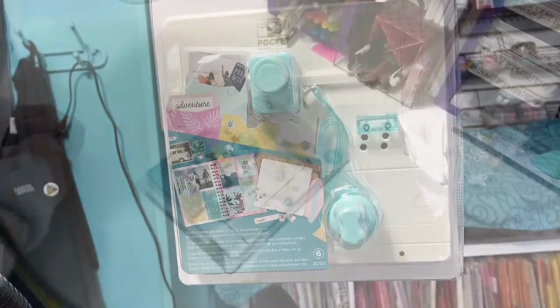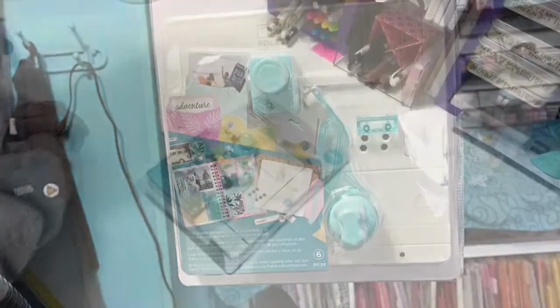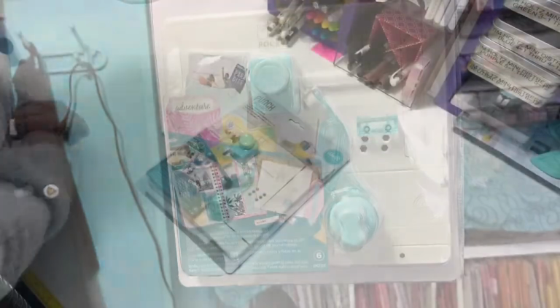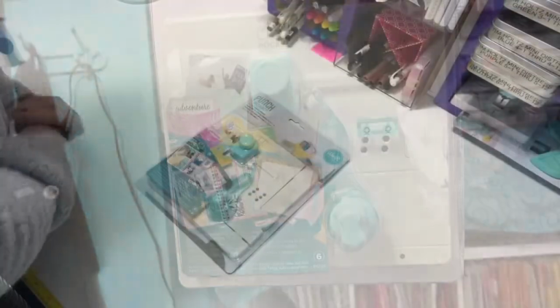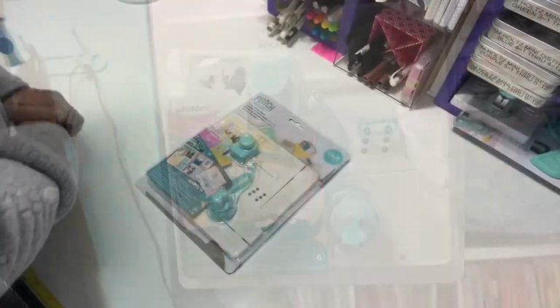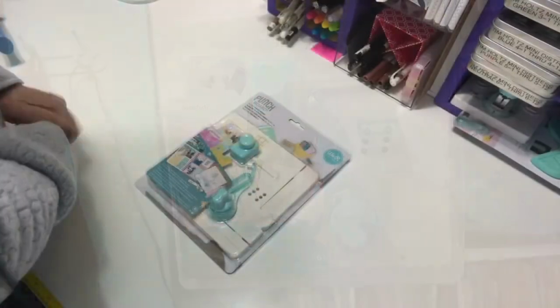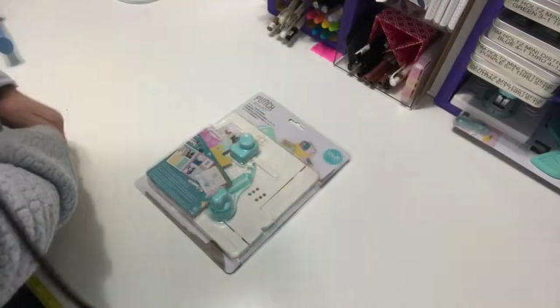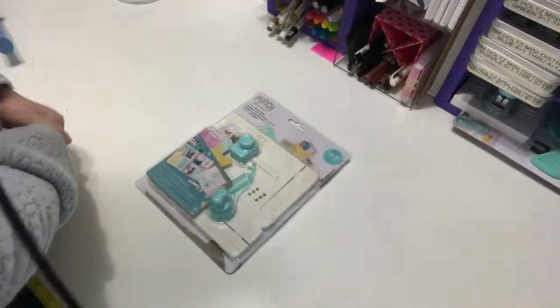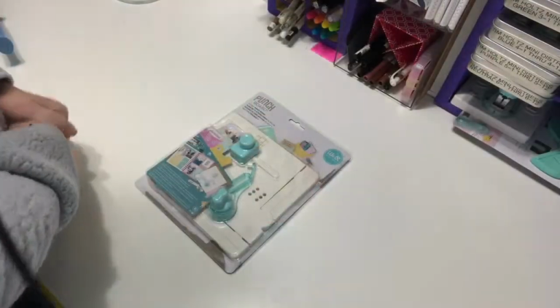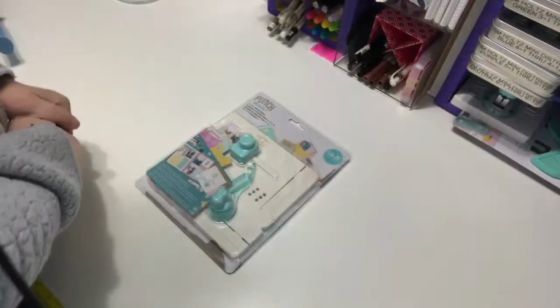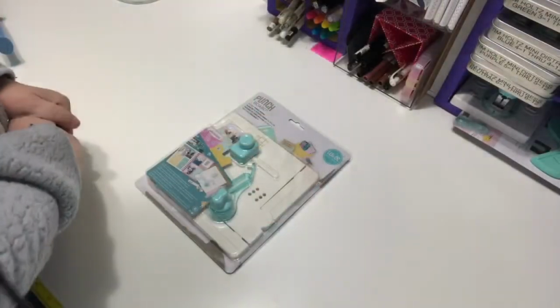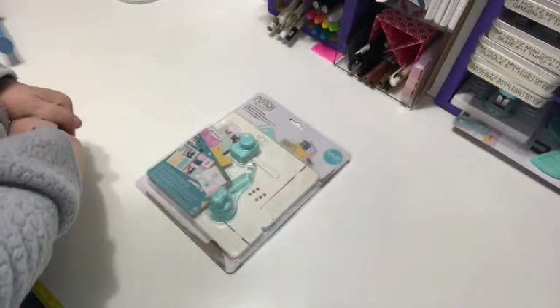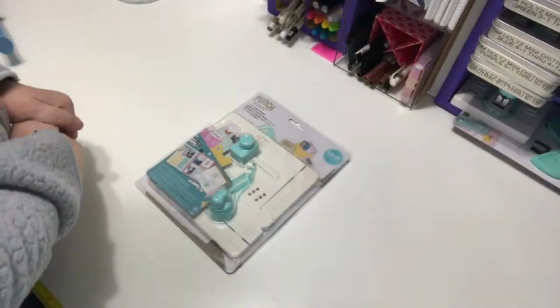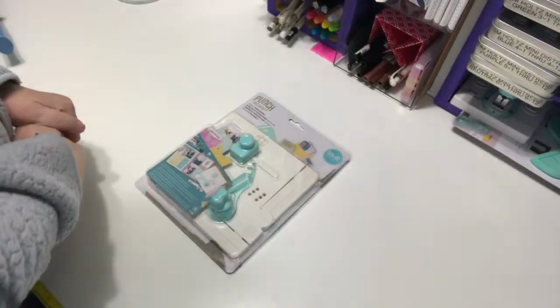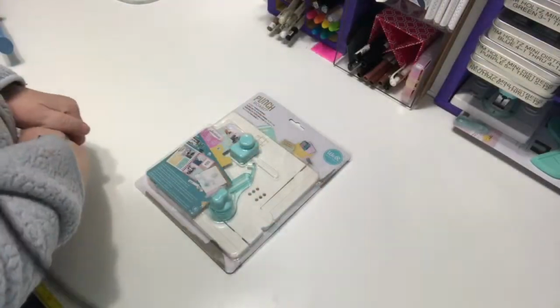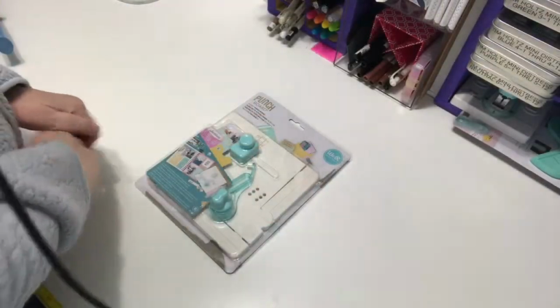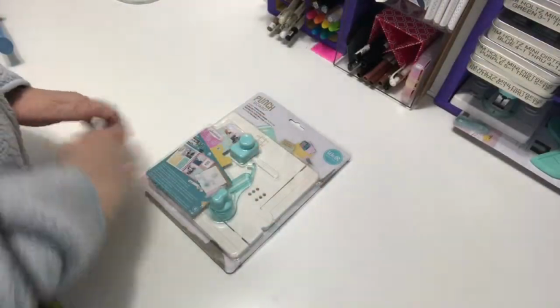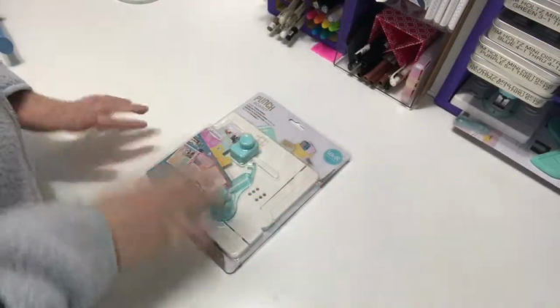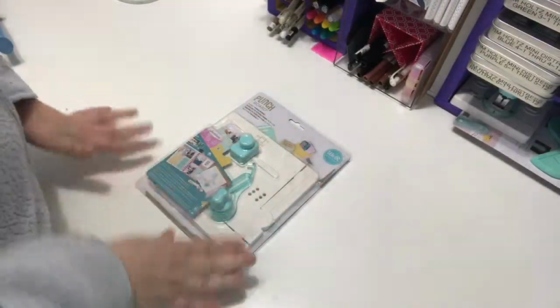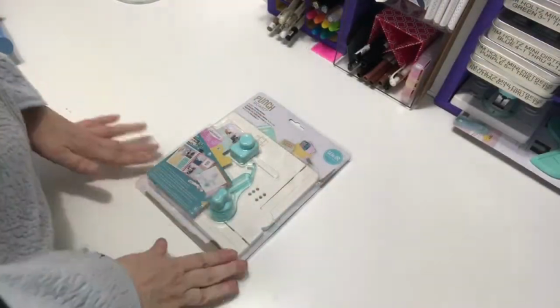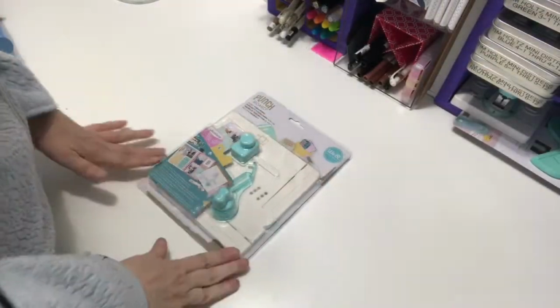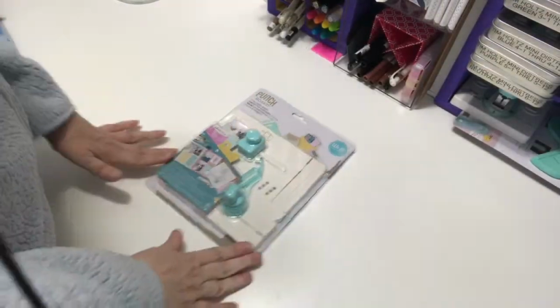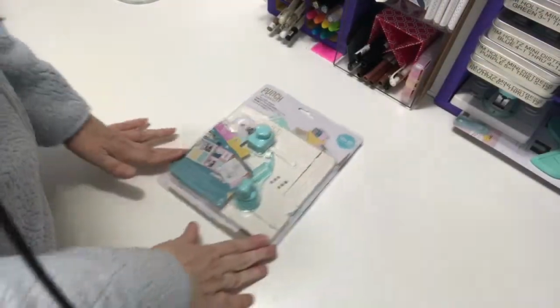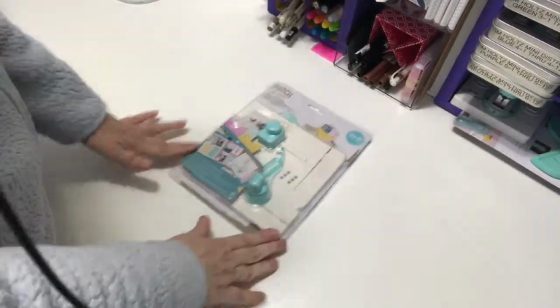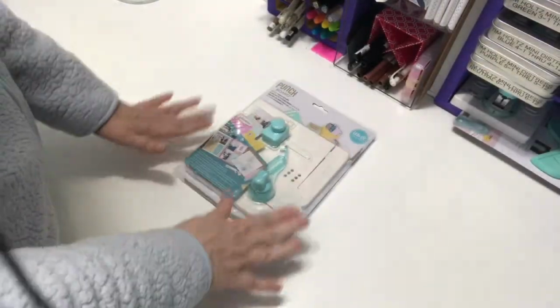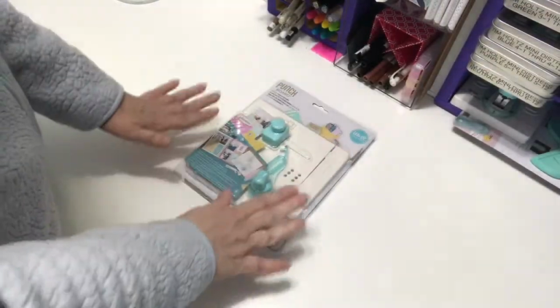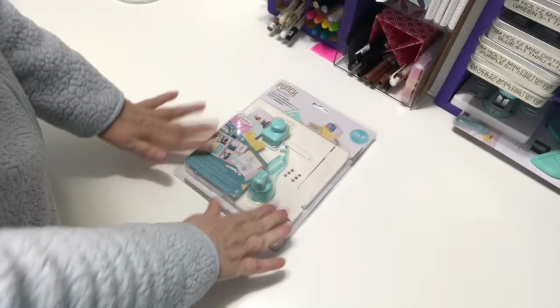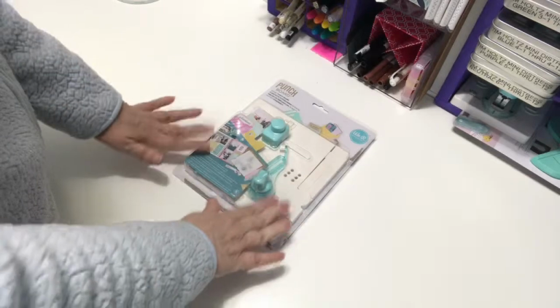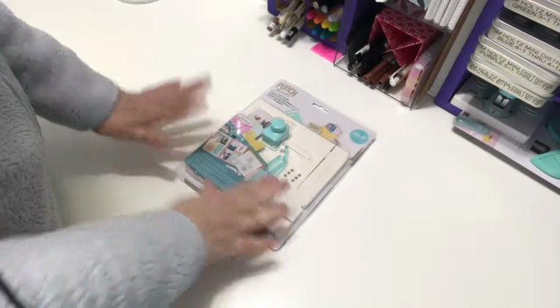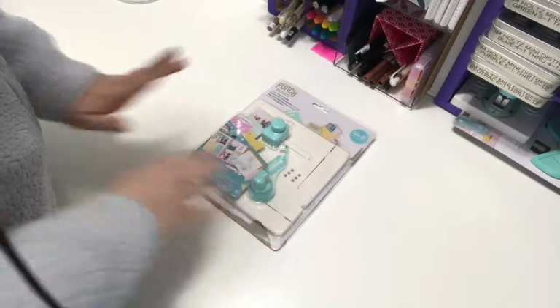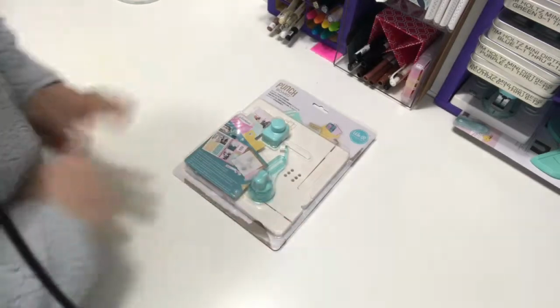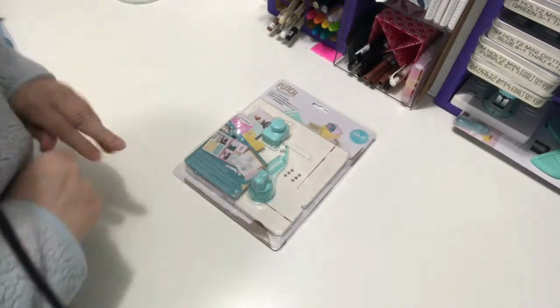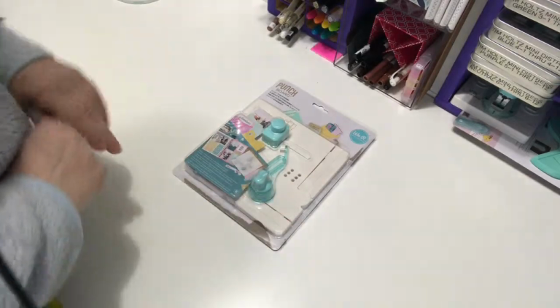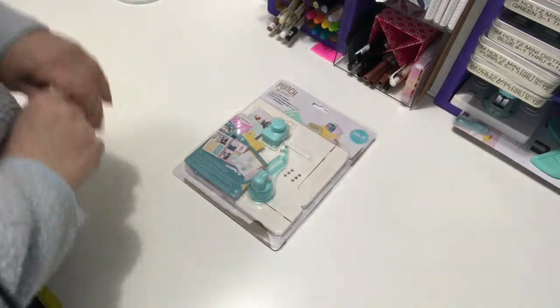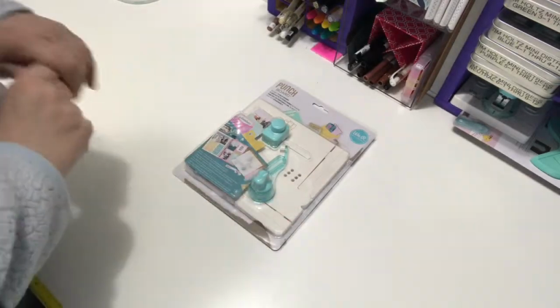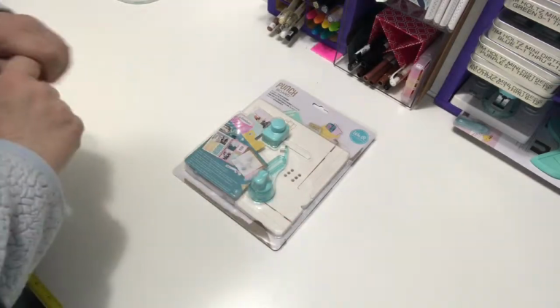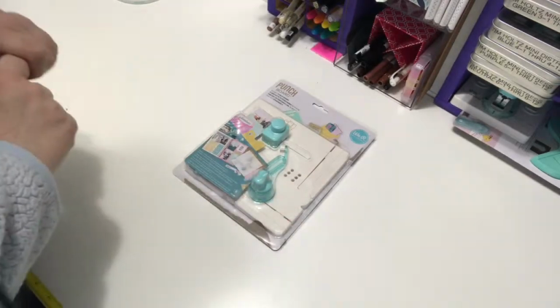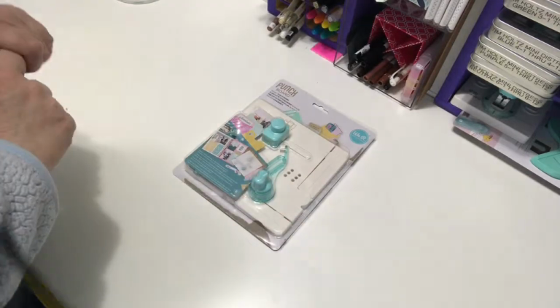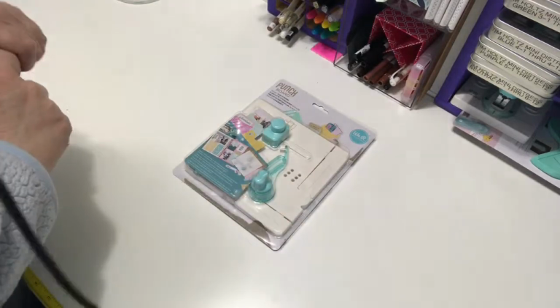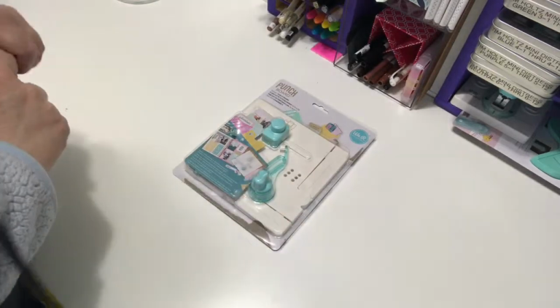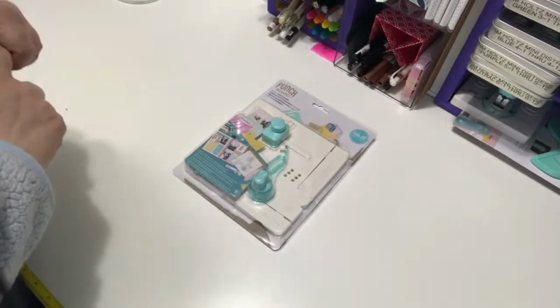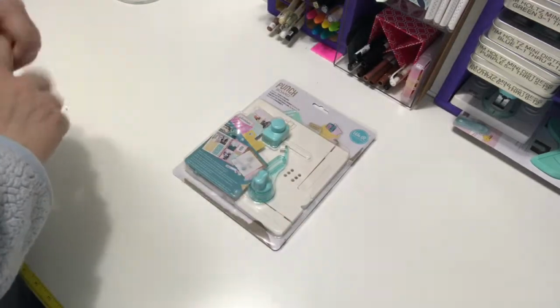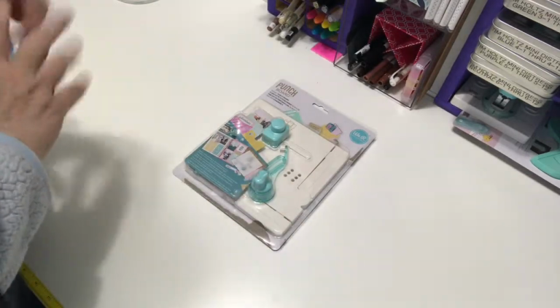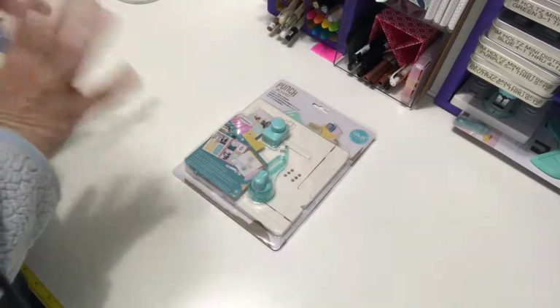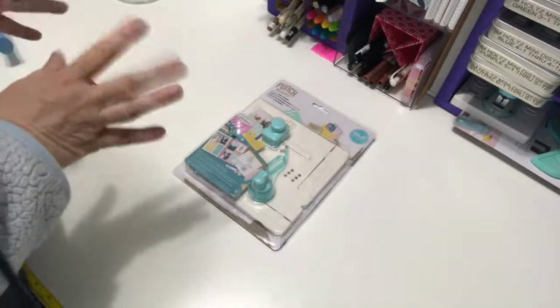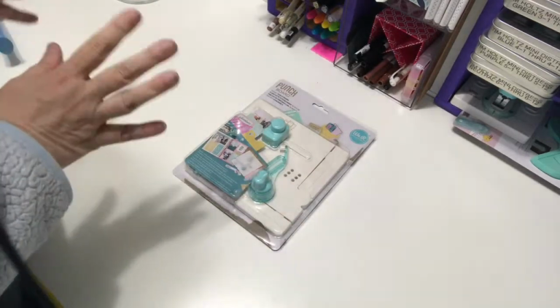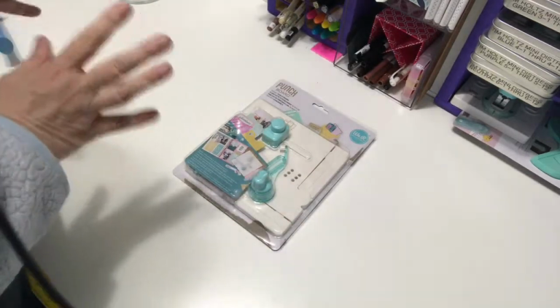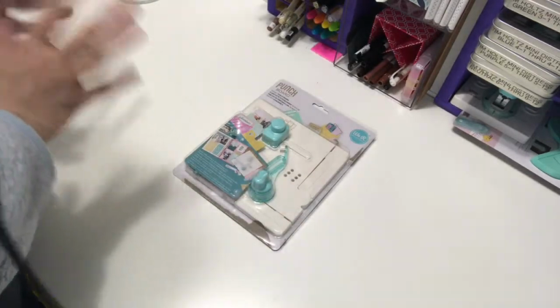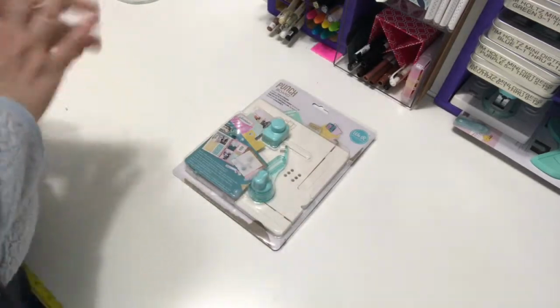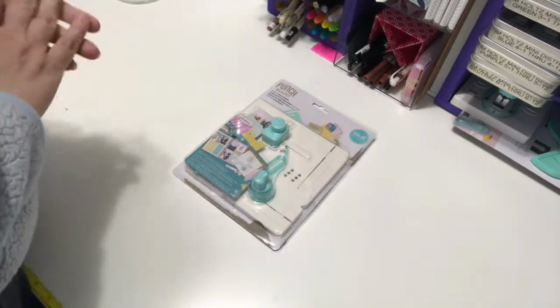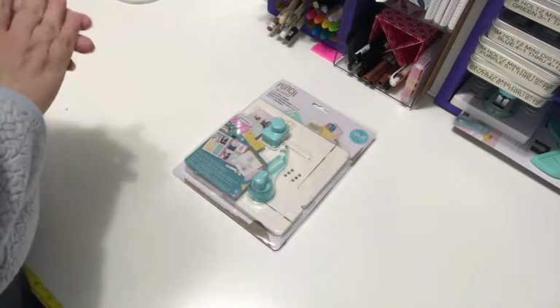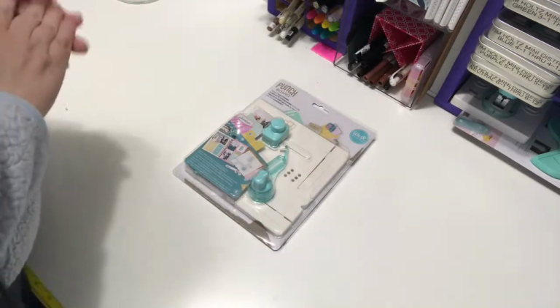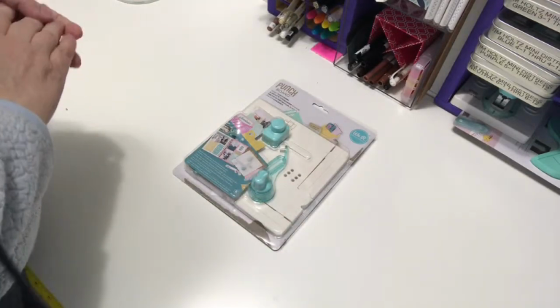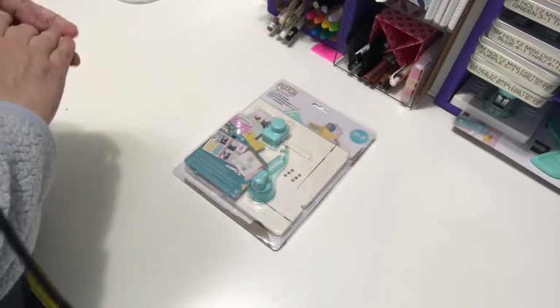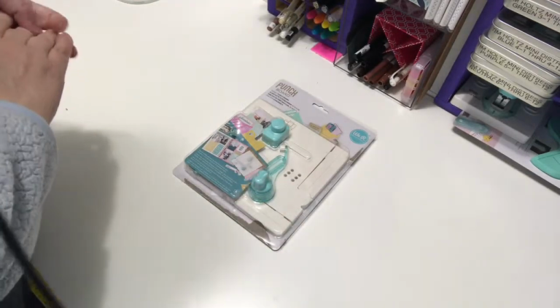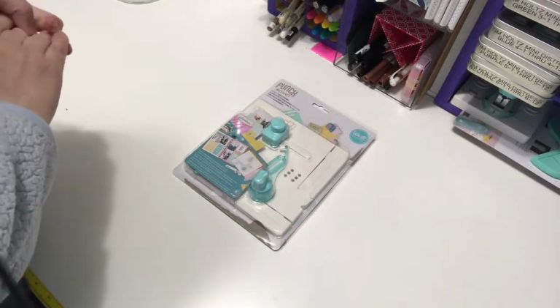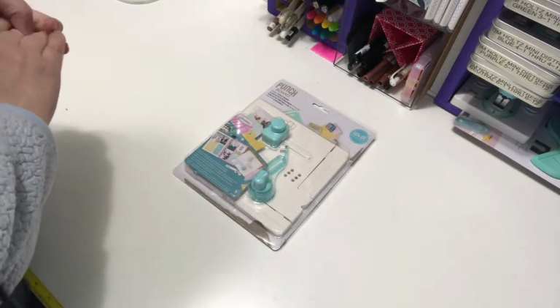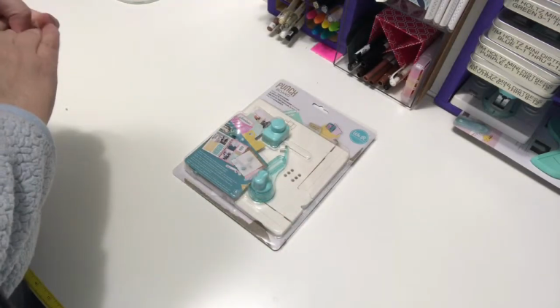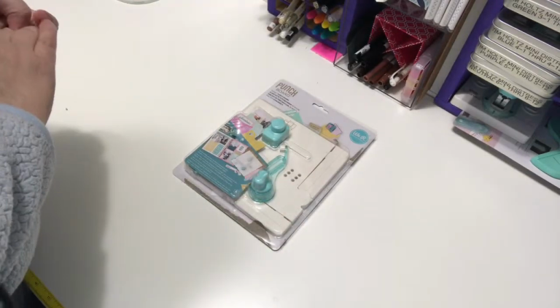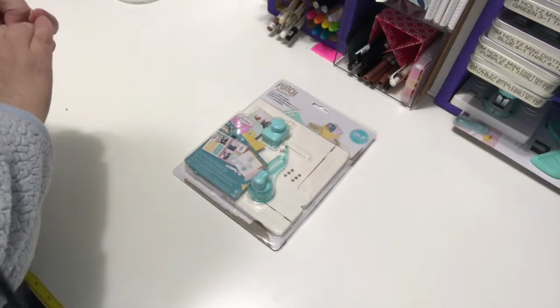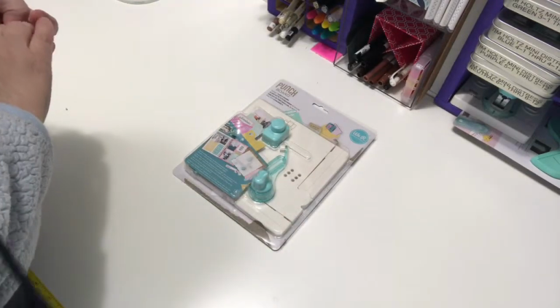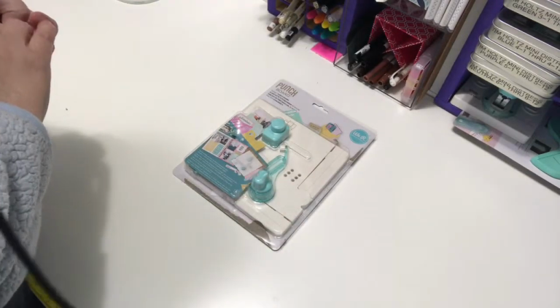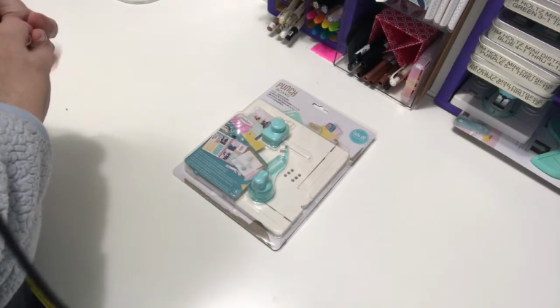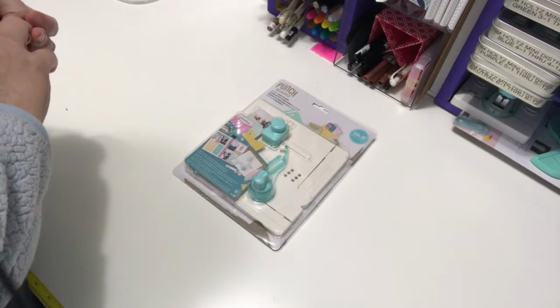Hi, it's Barb coming to you from my craft studio. I just got the We Are Memory Keepers pocket punch board. I ordered it from Blitzy.